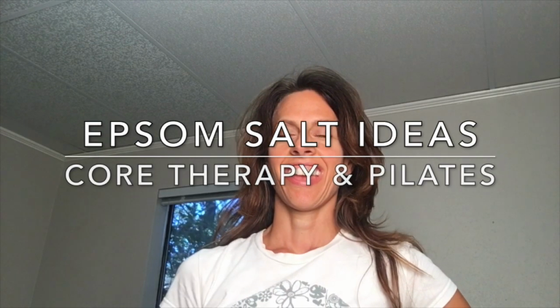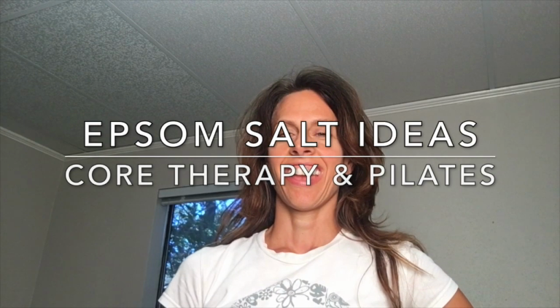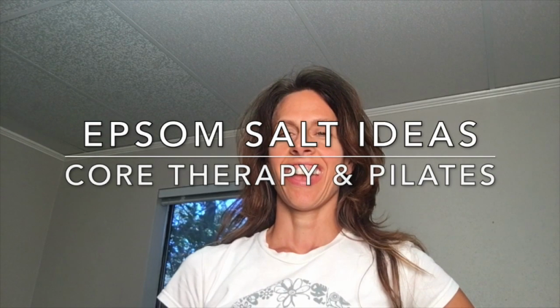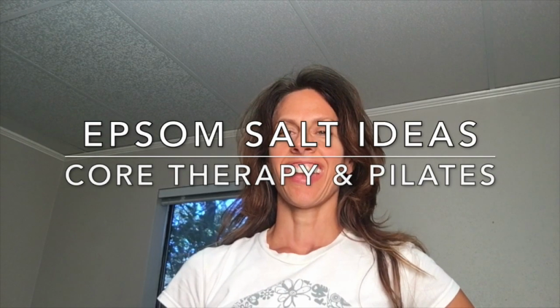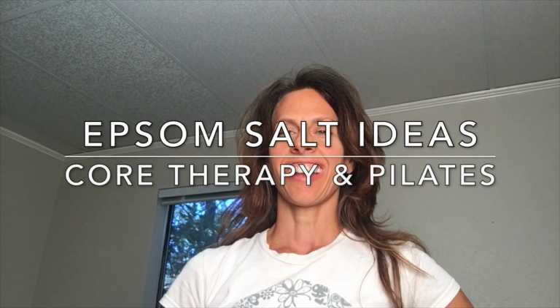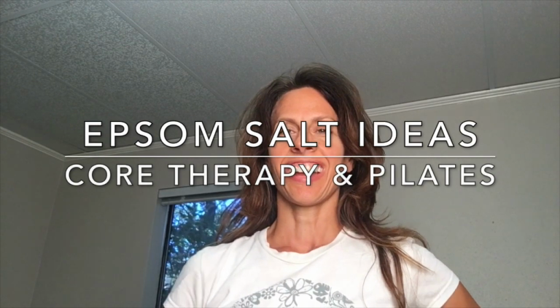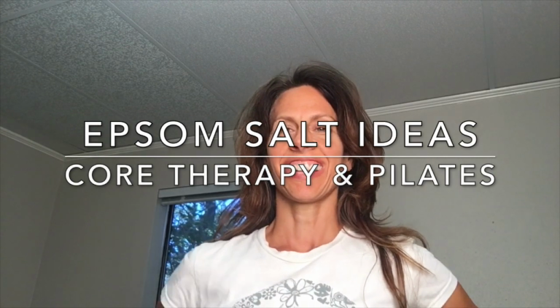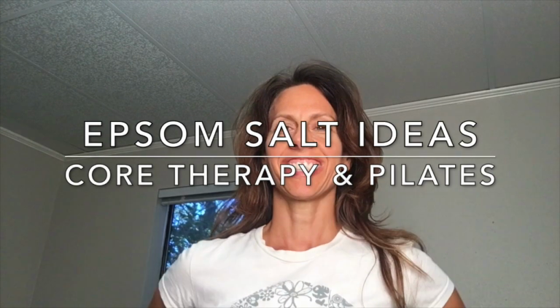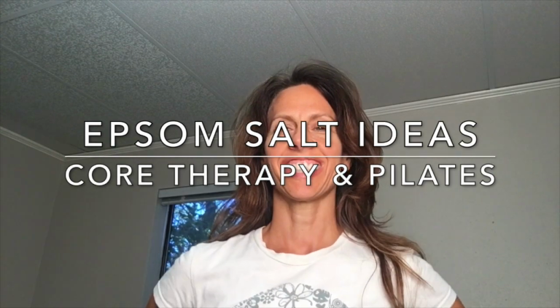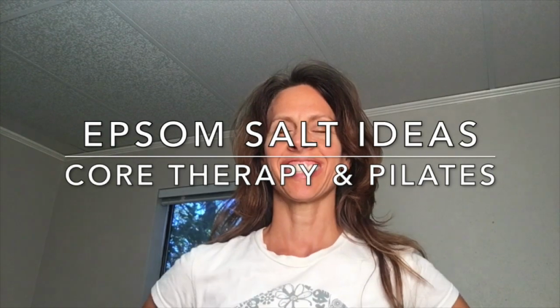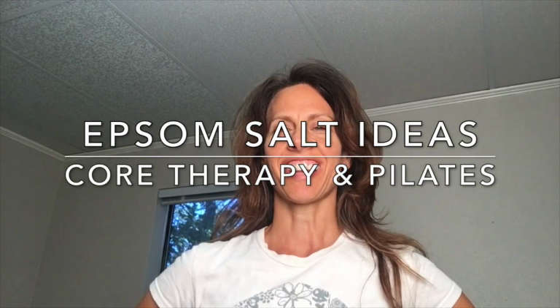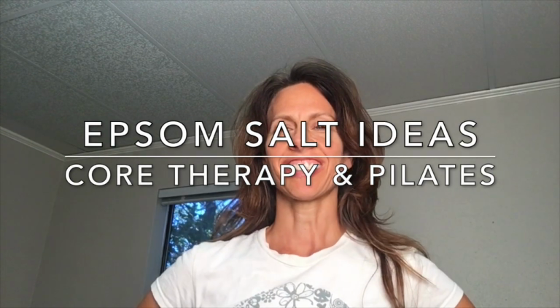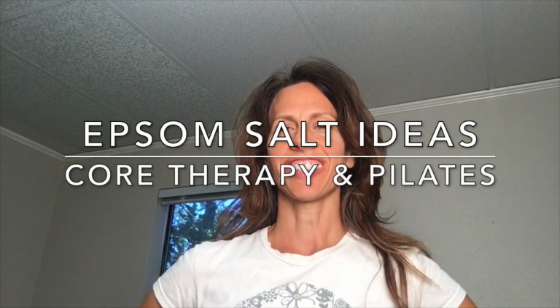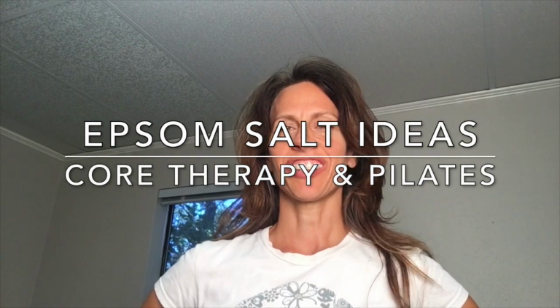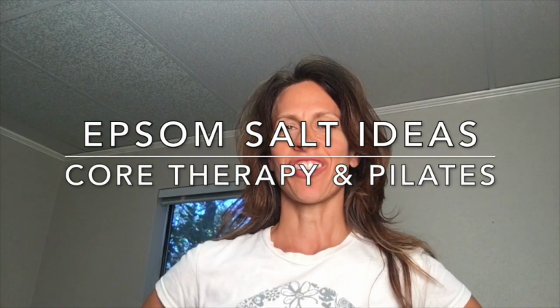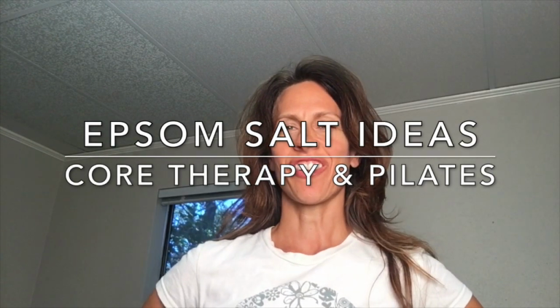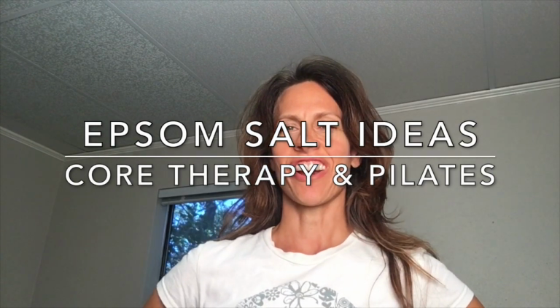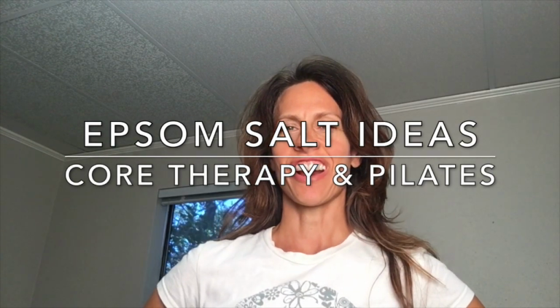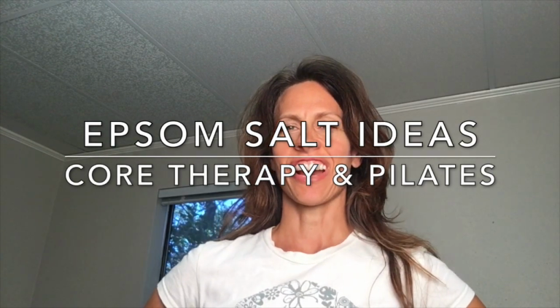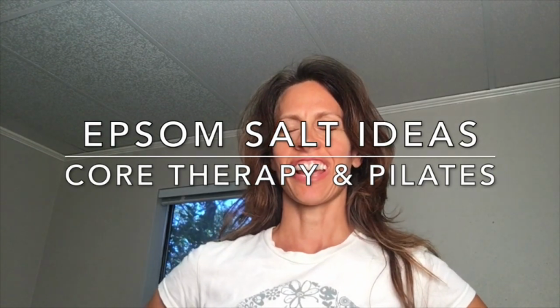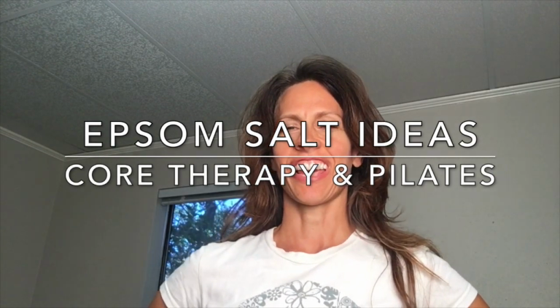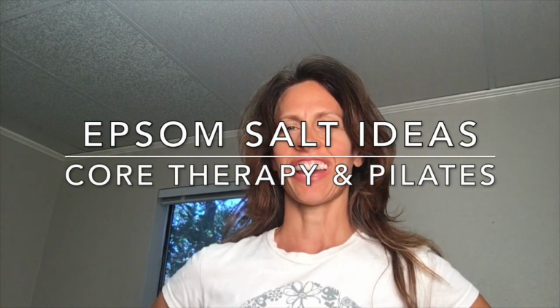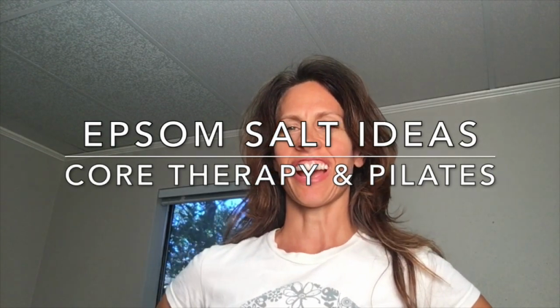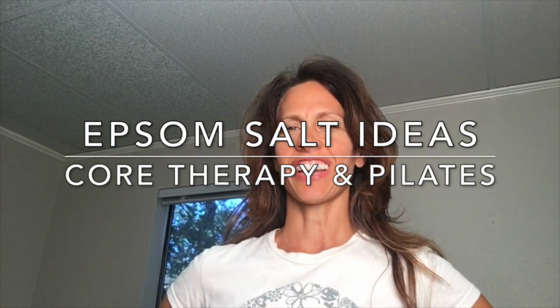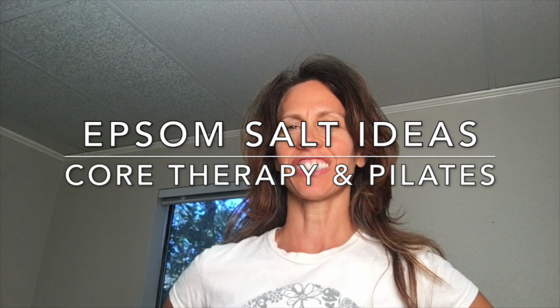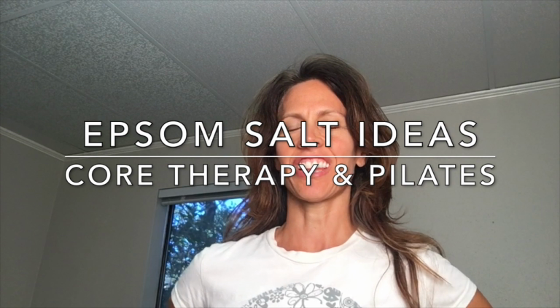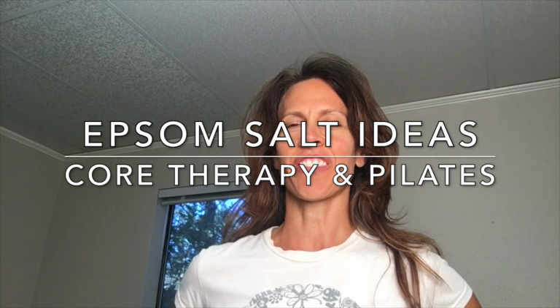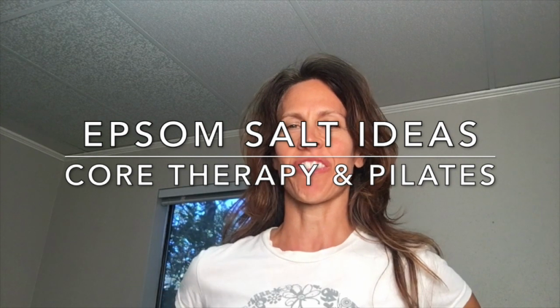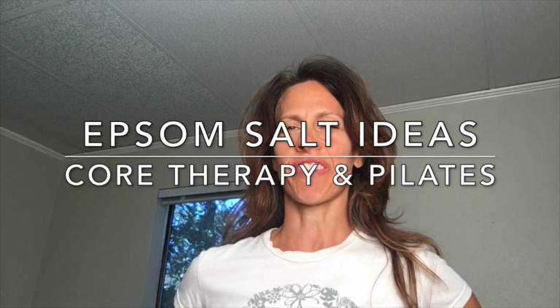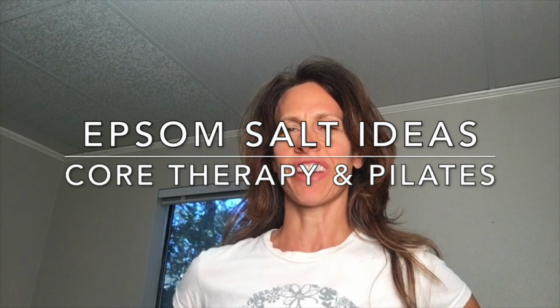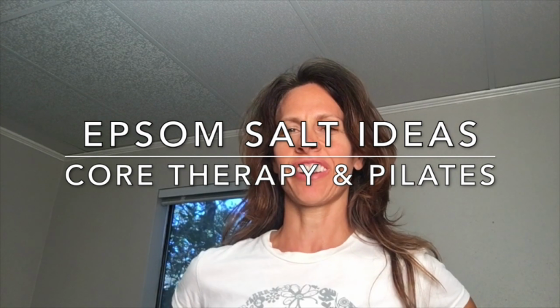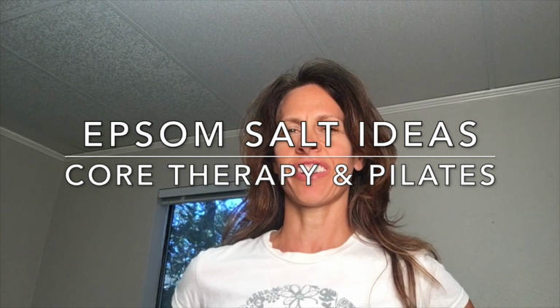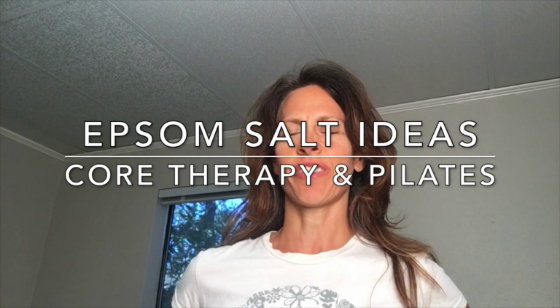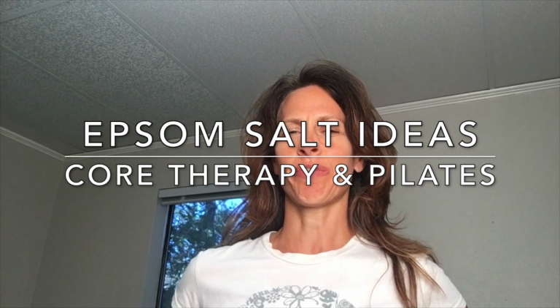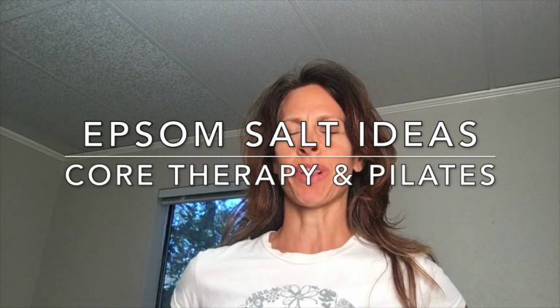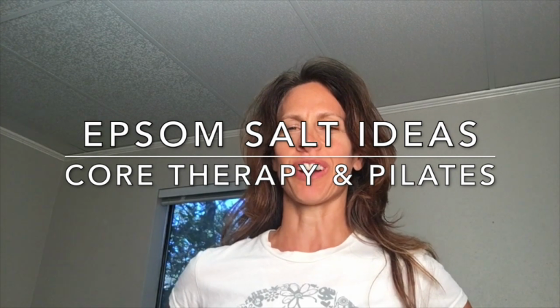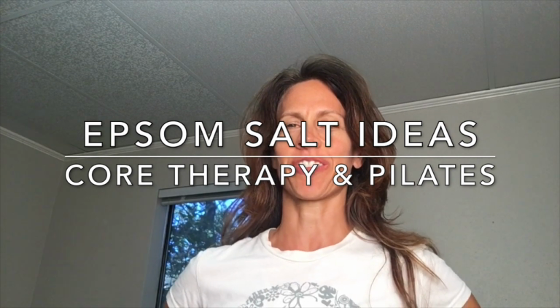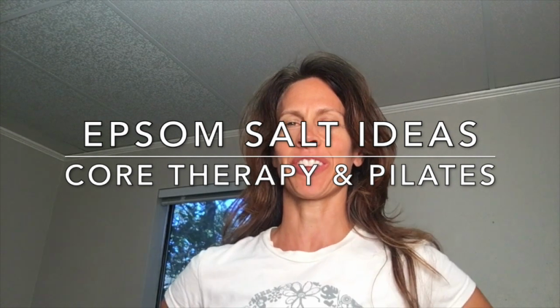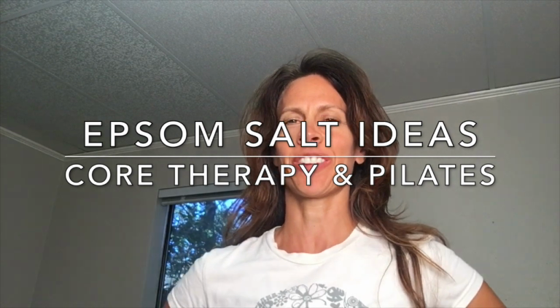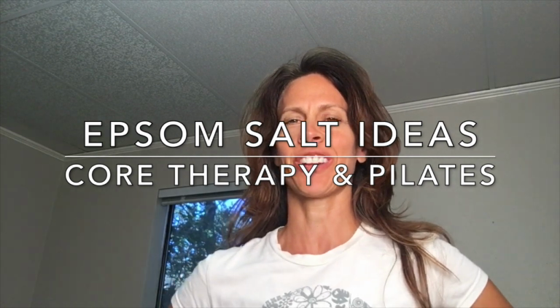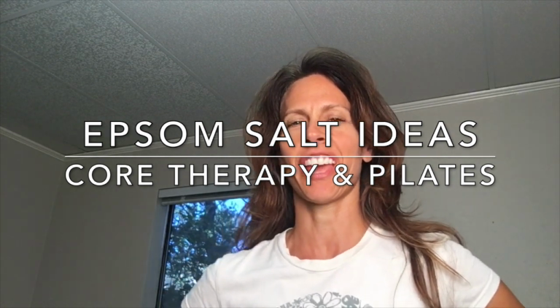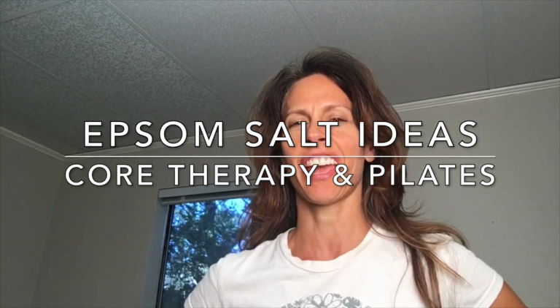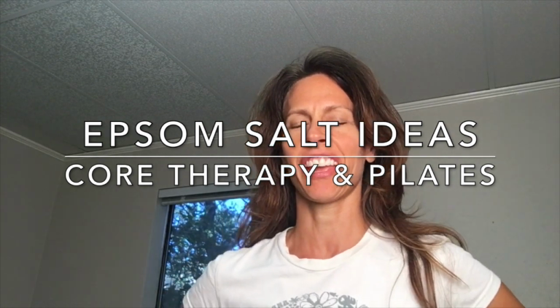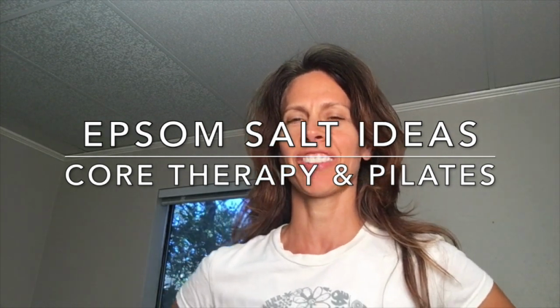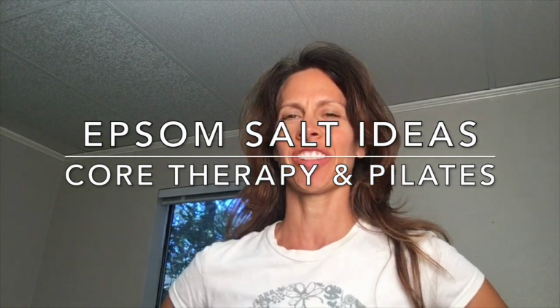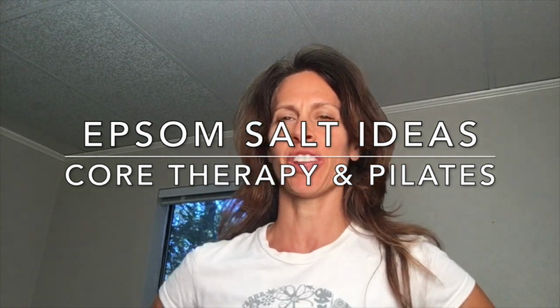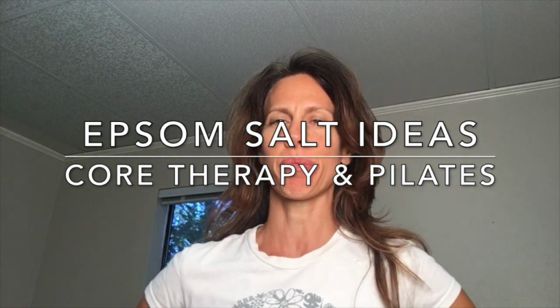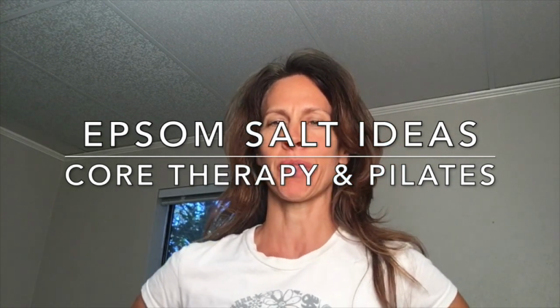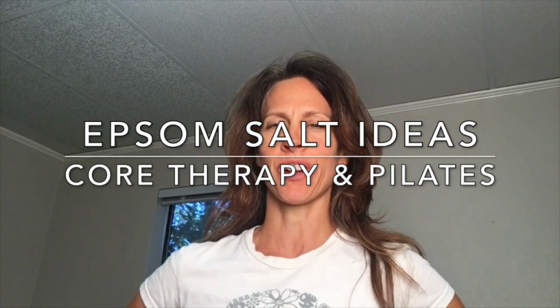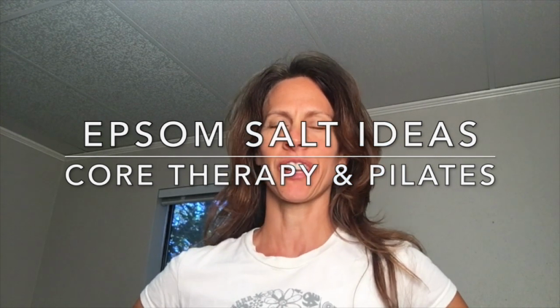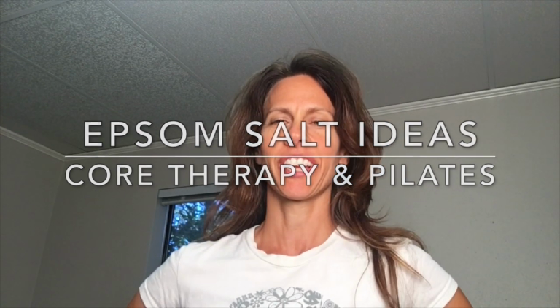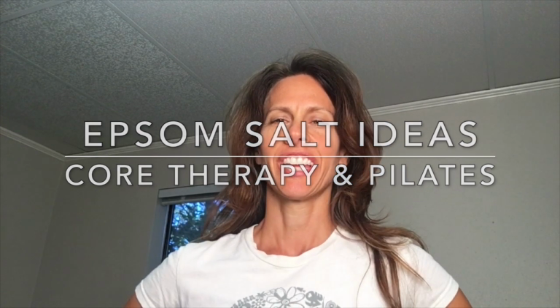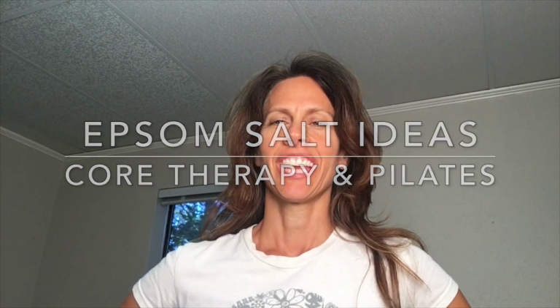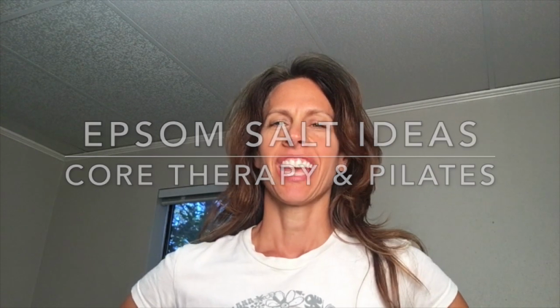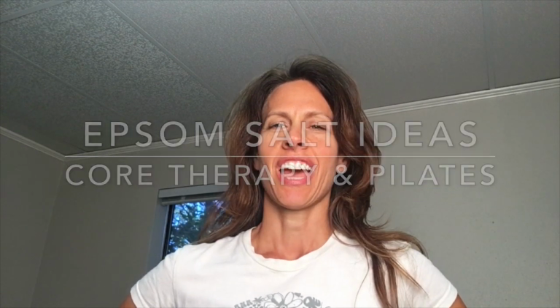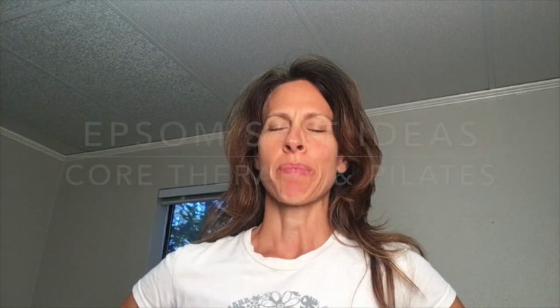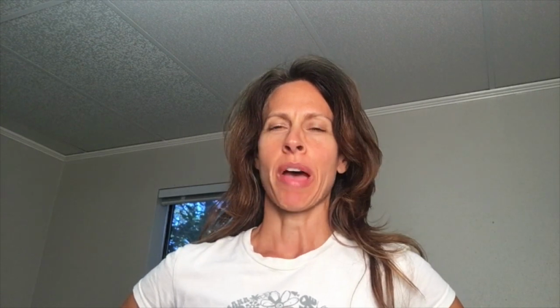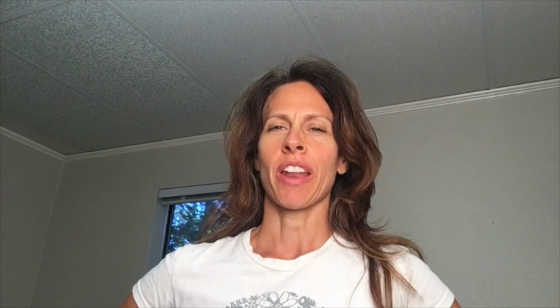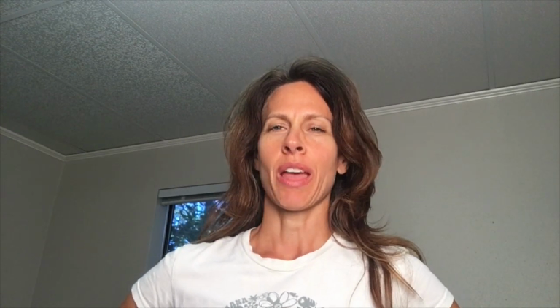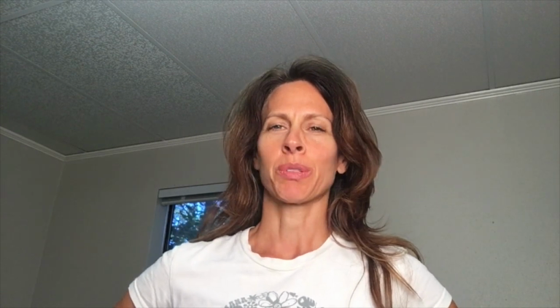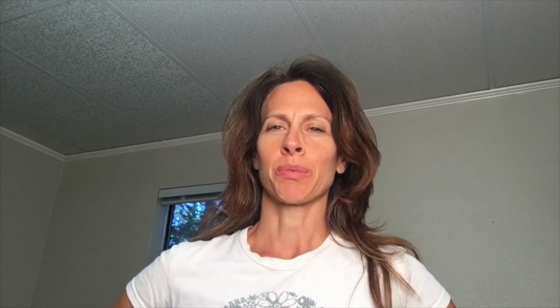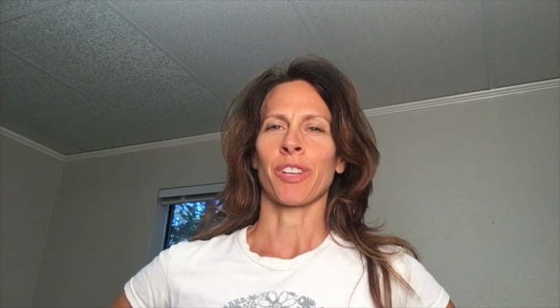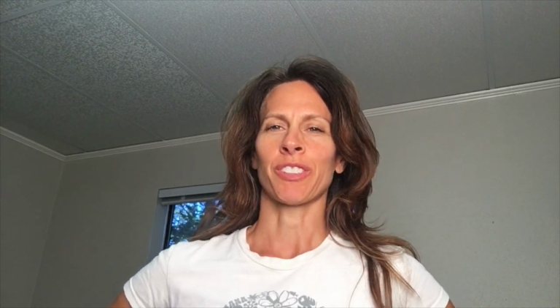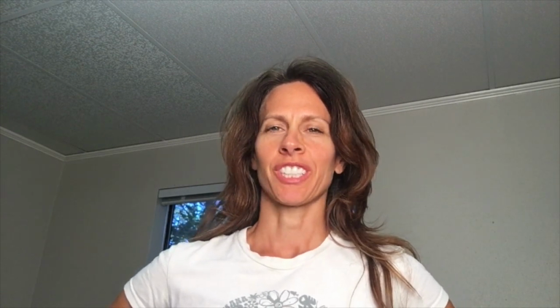Hey guys, this is Allison at CORE, and I just have a fun video blog for you today about Epsom salt.